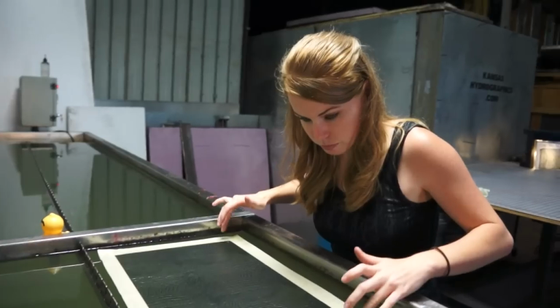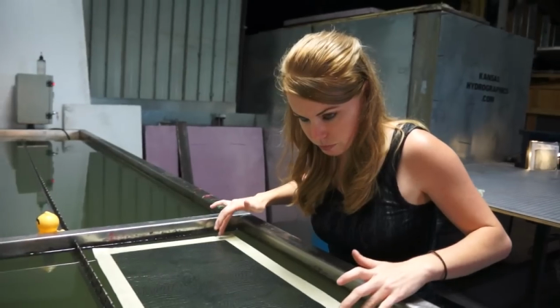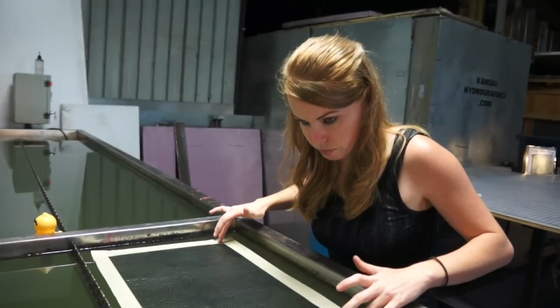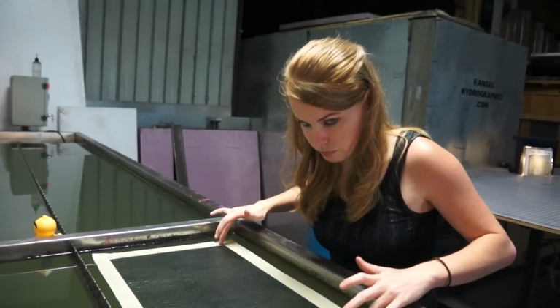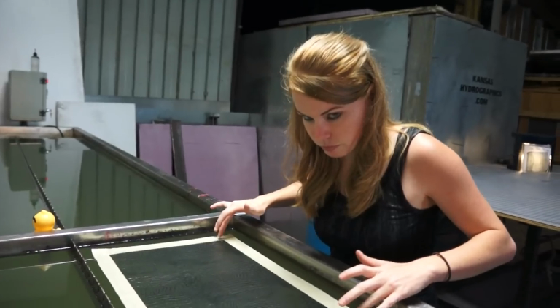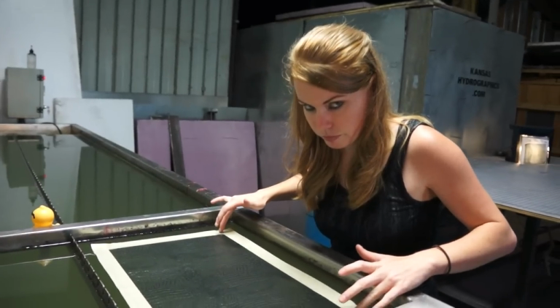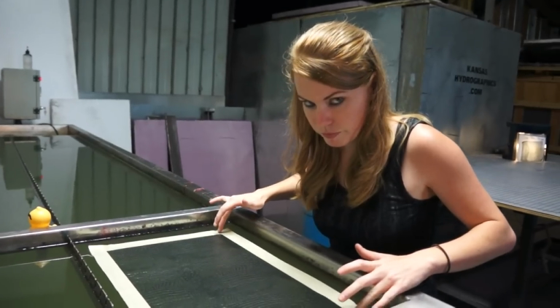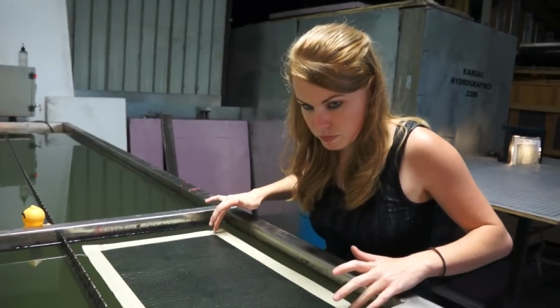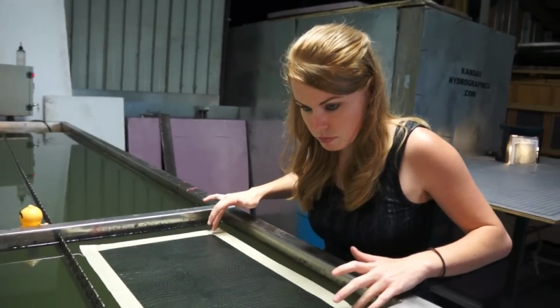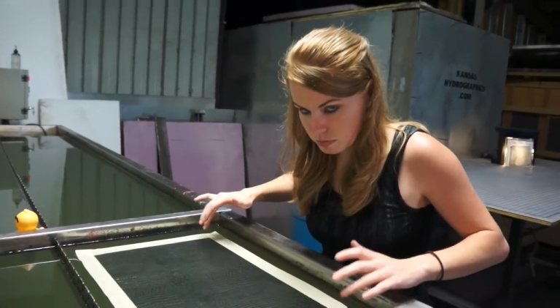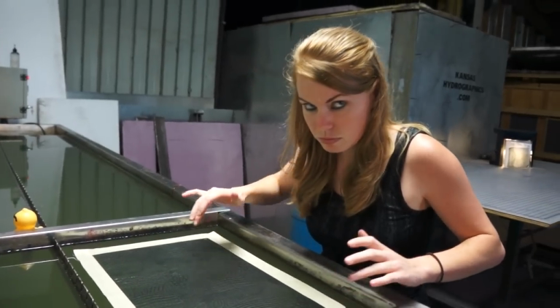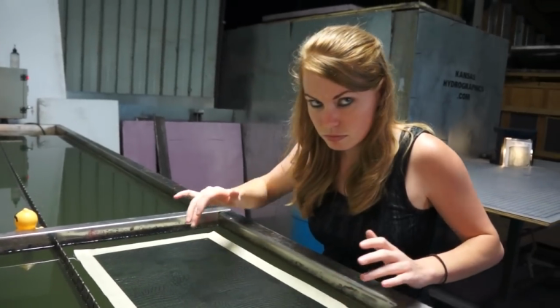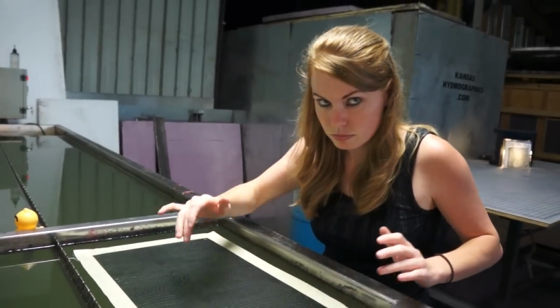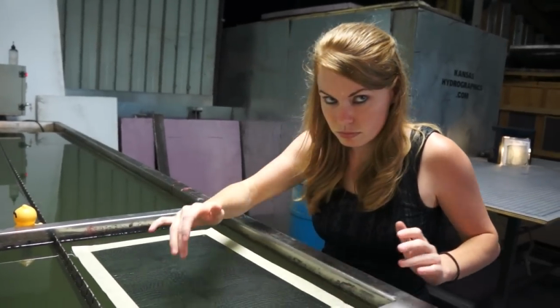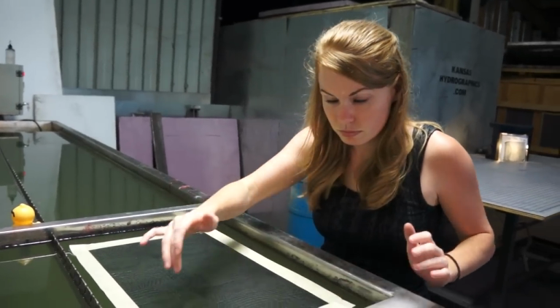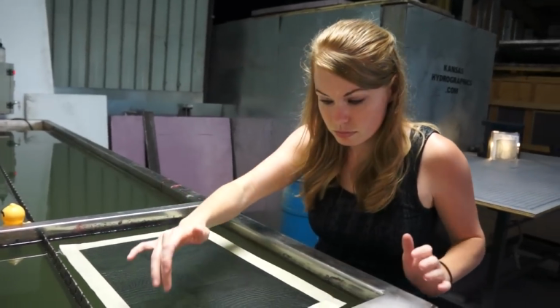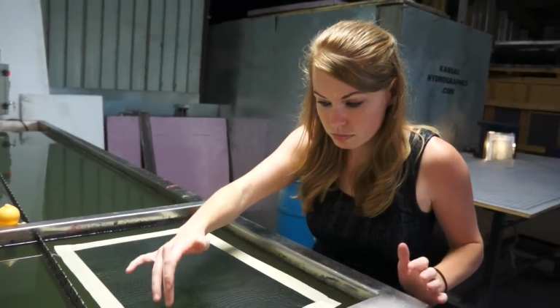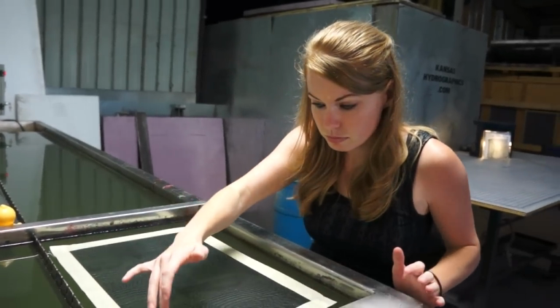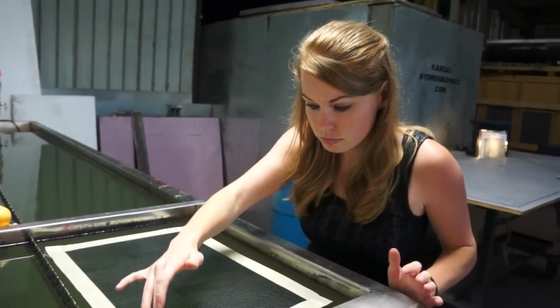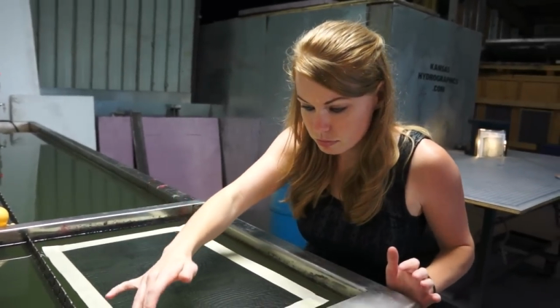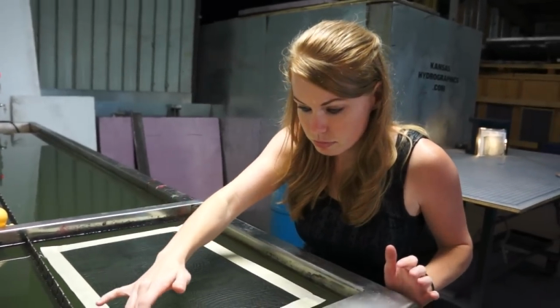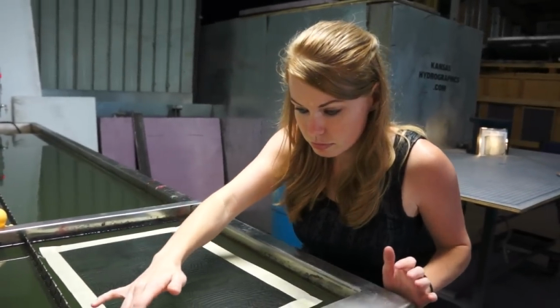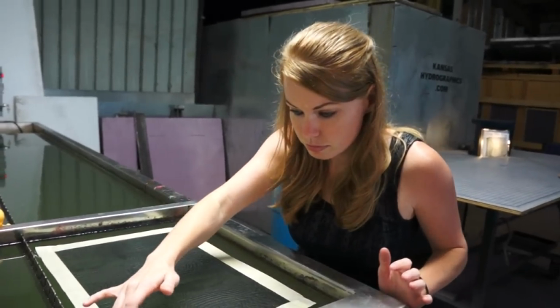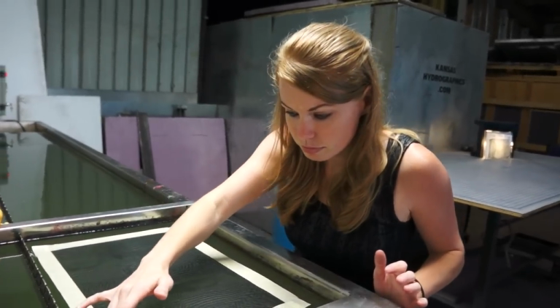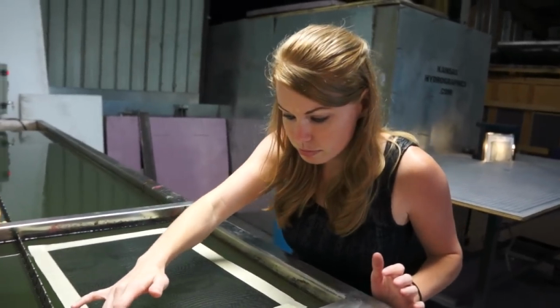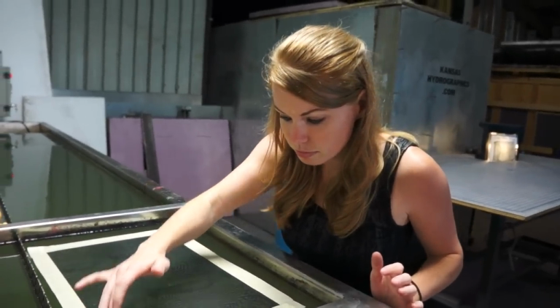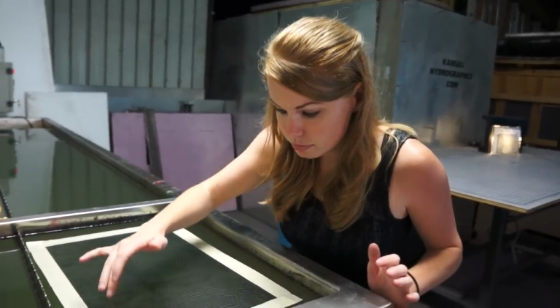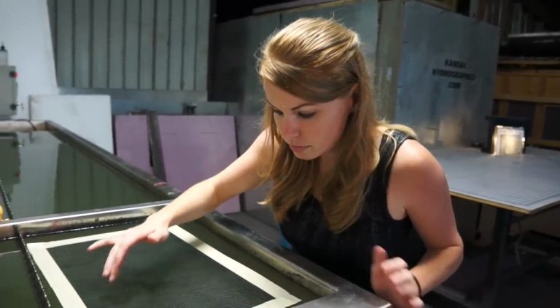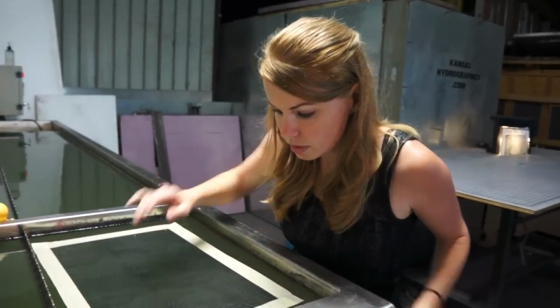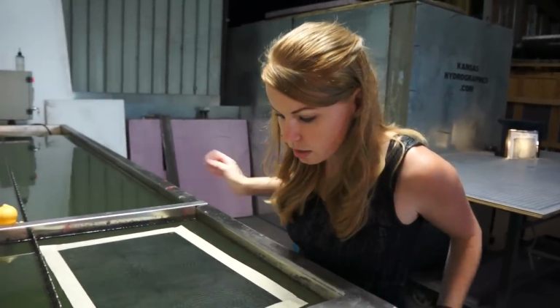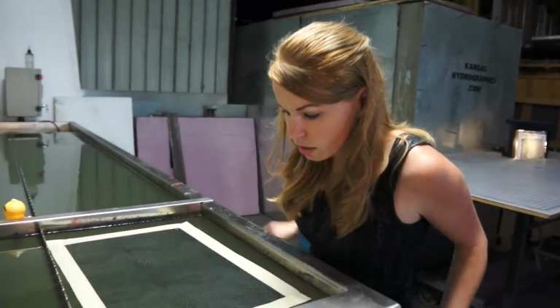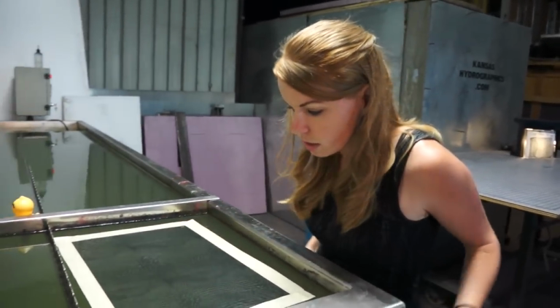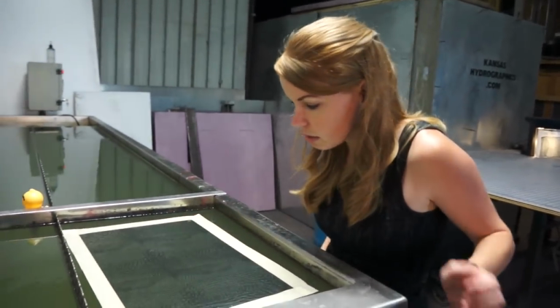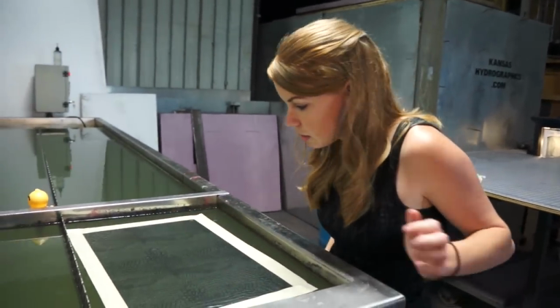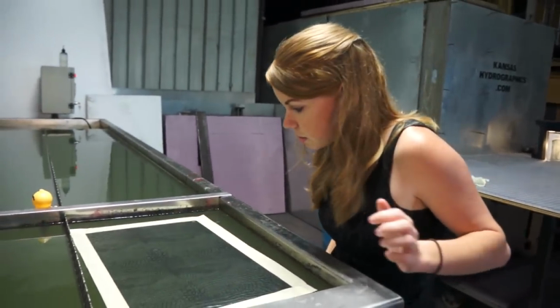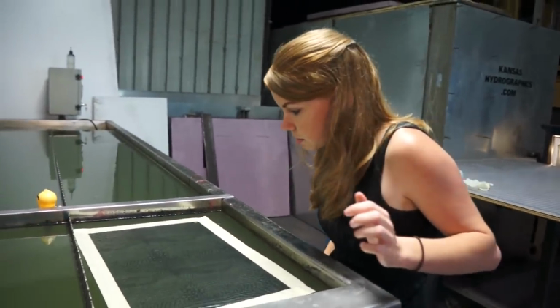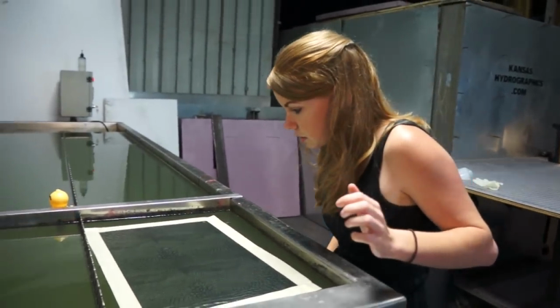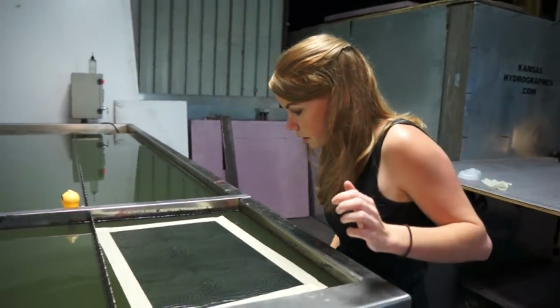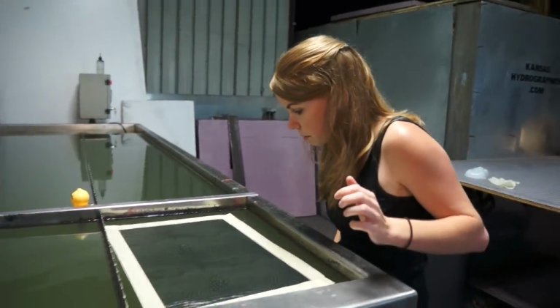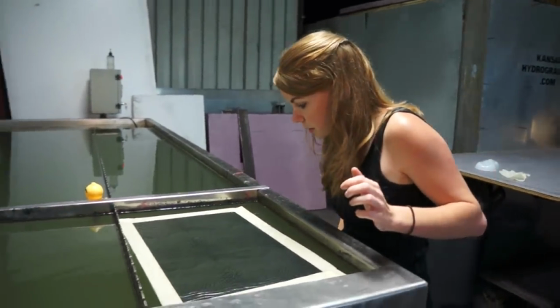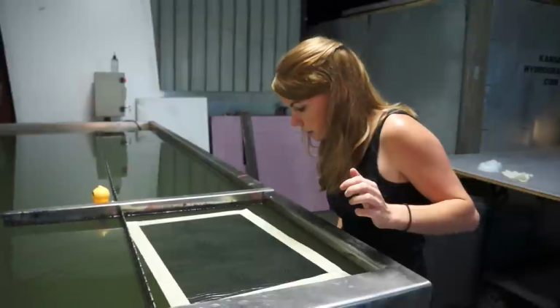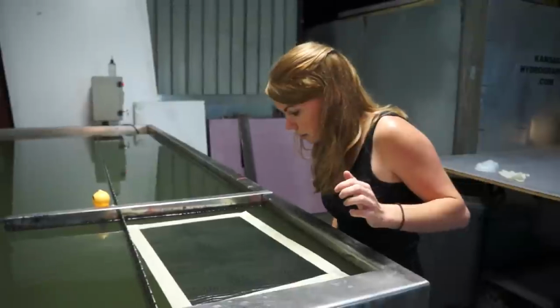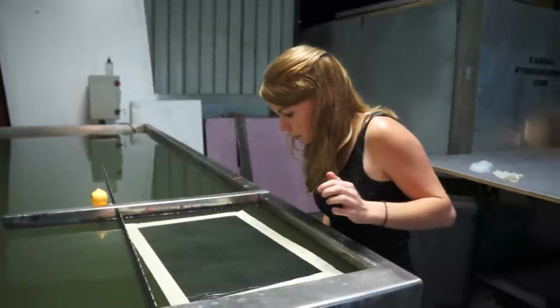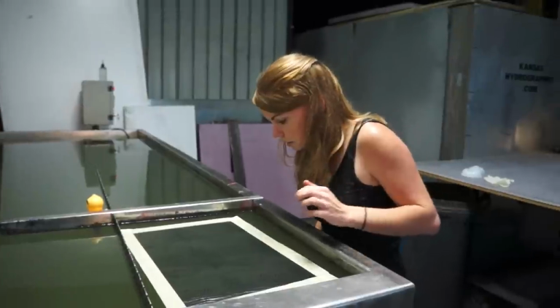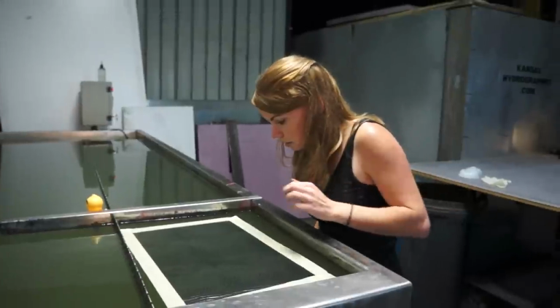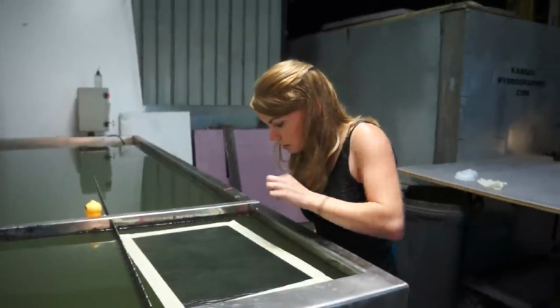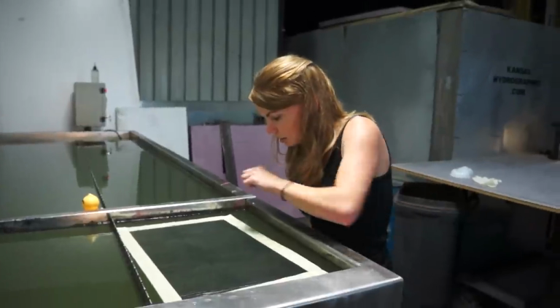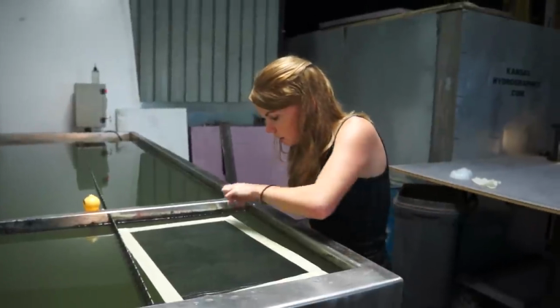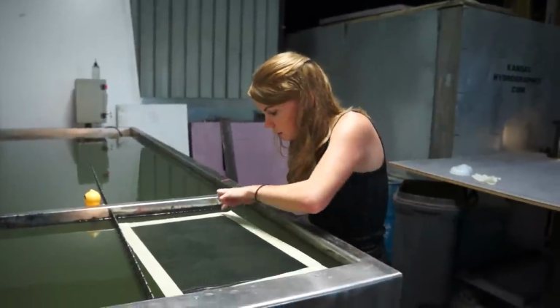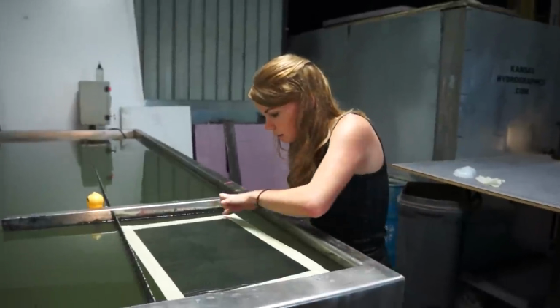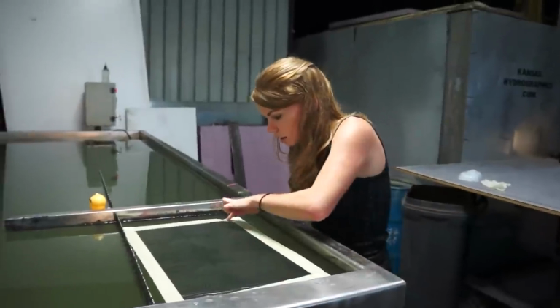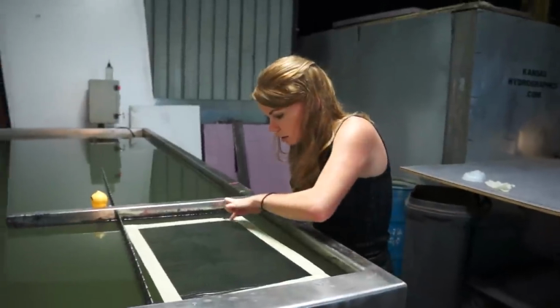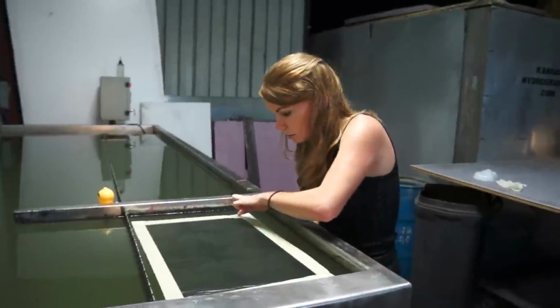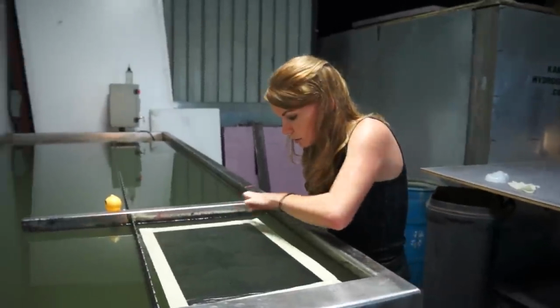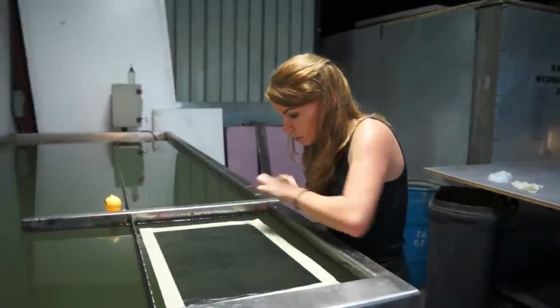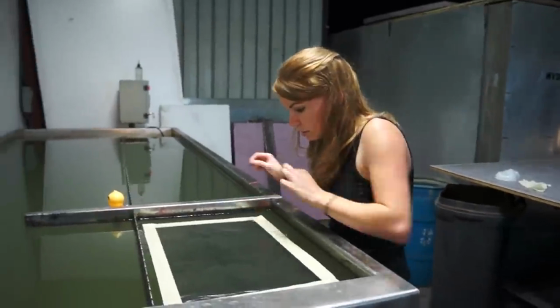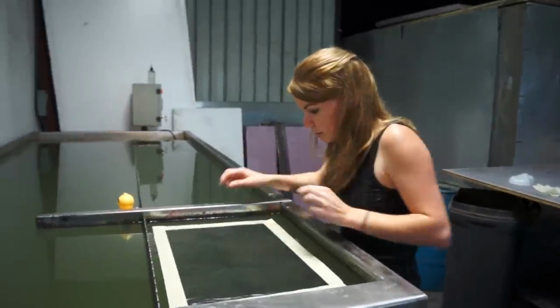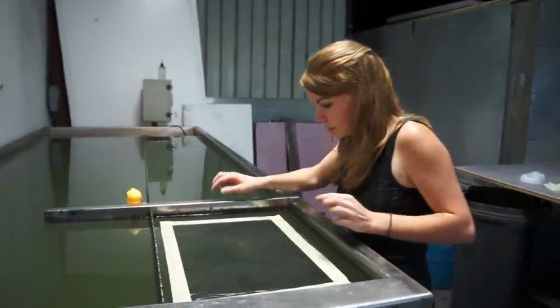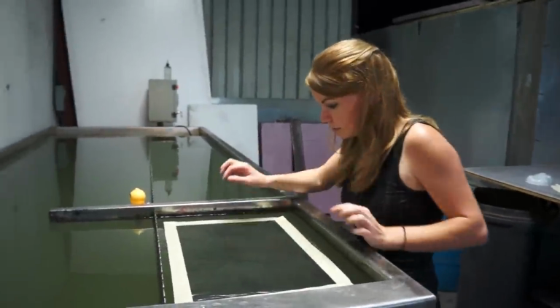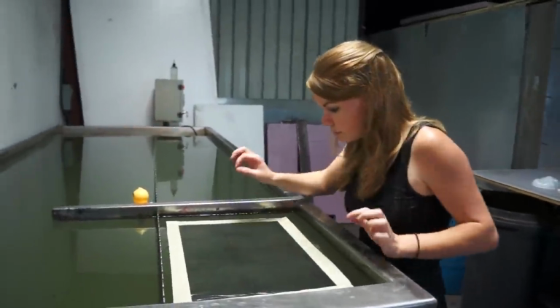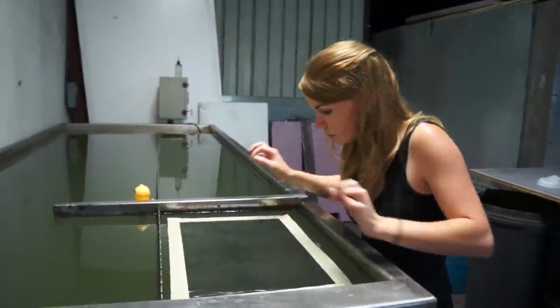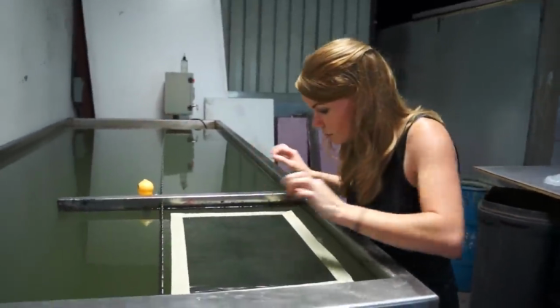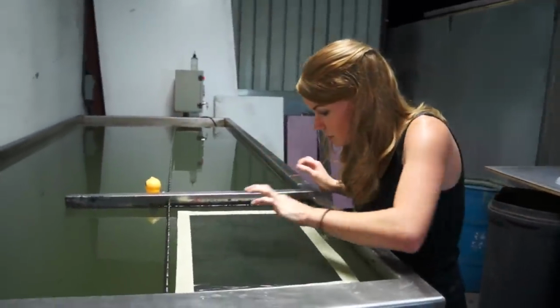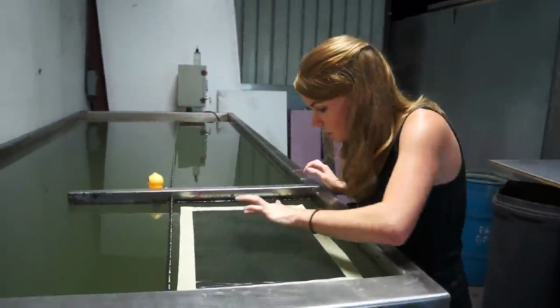I'm going to set my timer on. I just got a little bit of water on it.